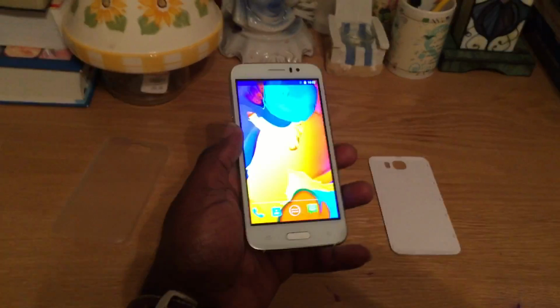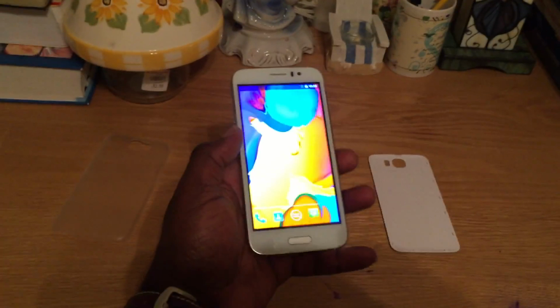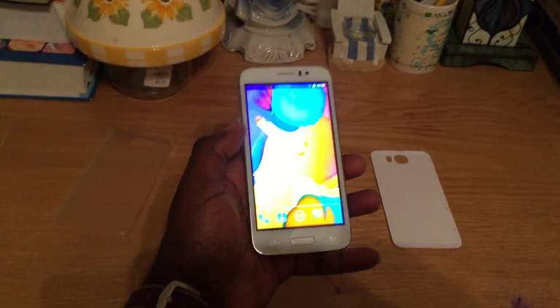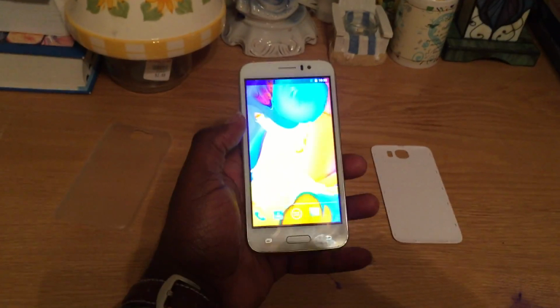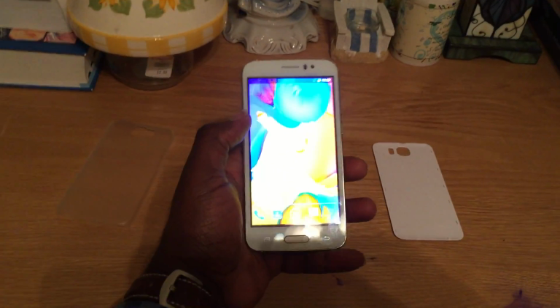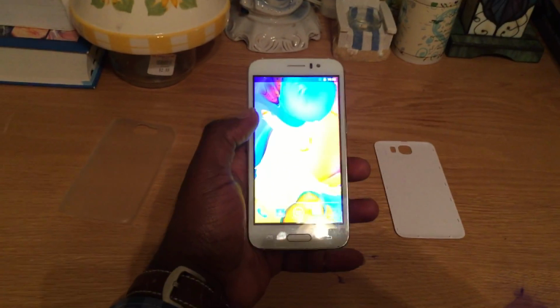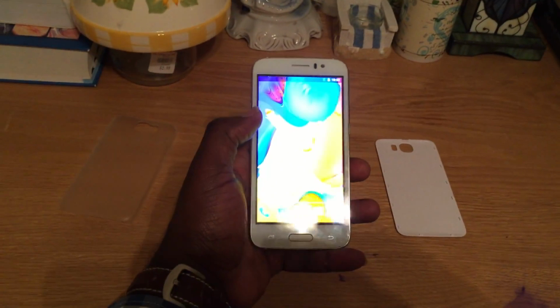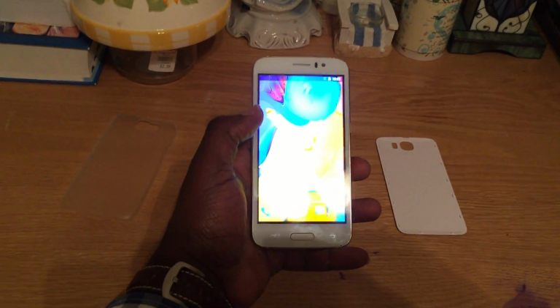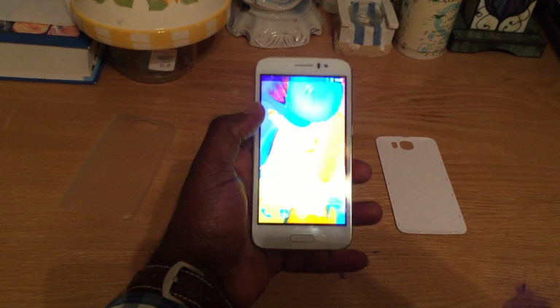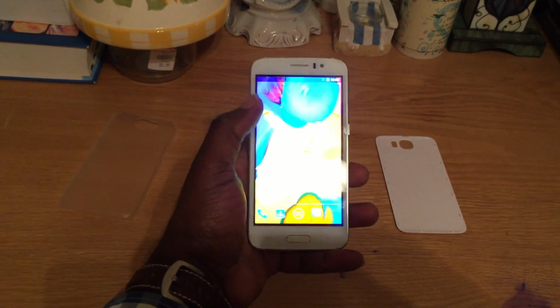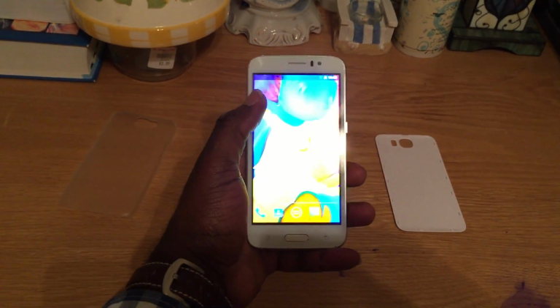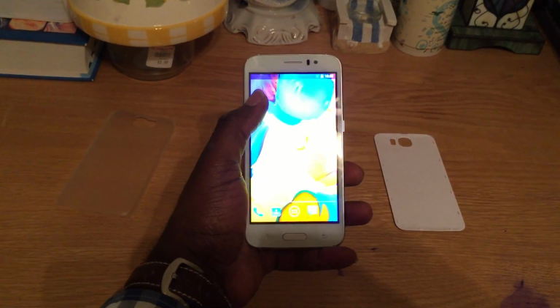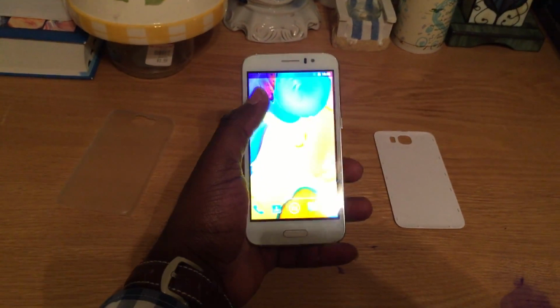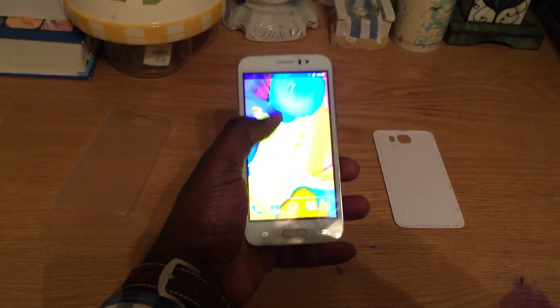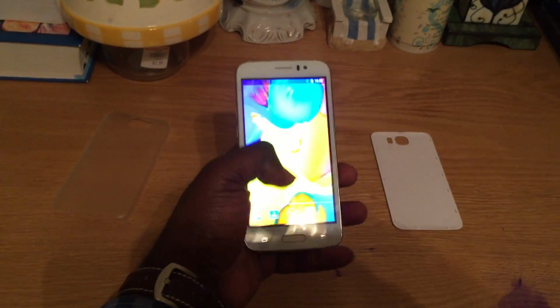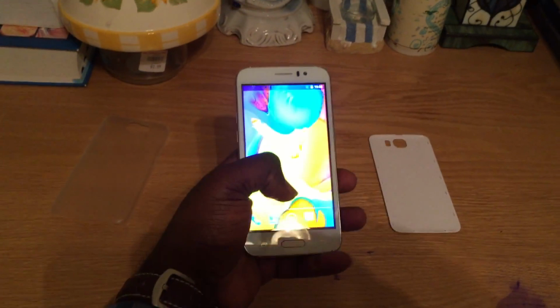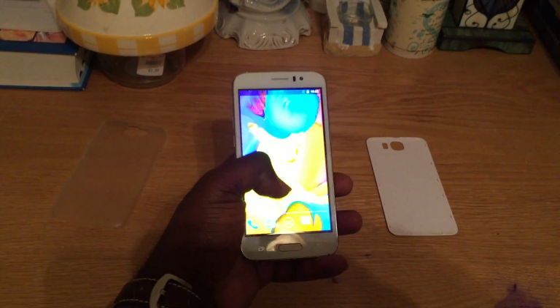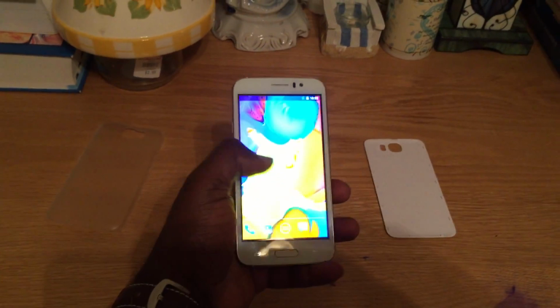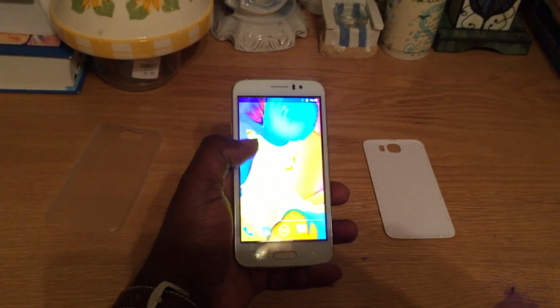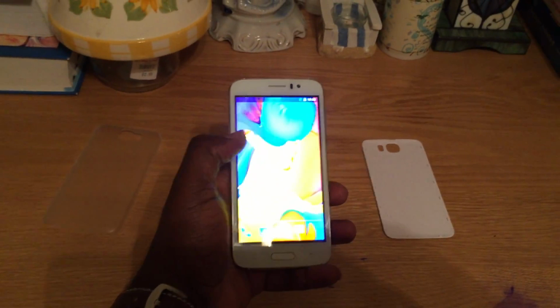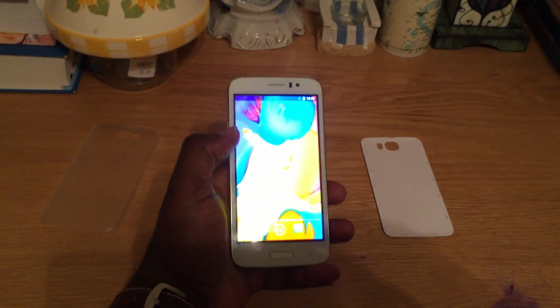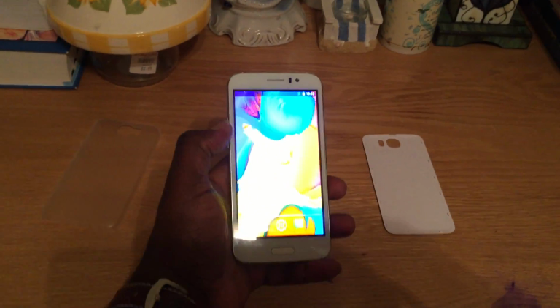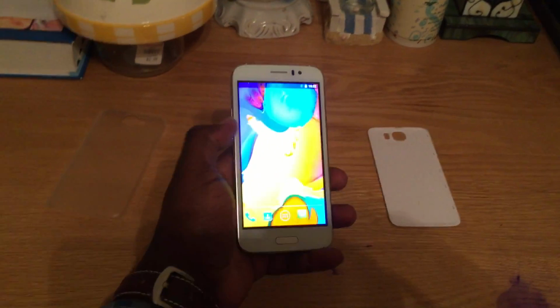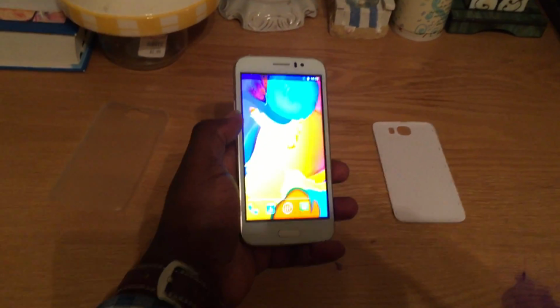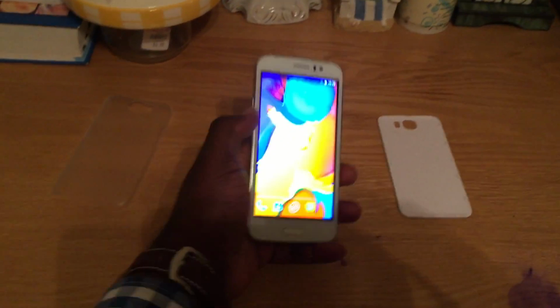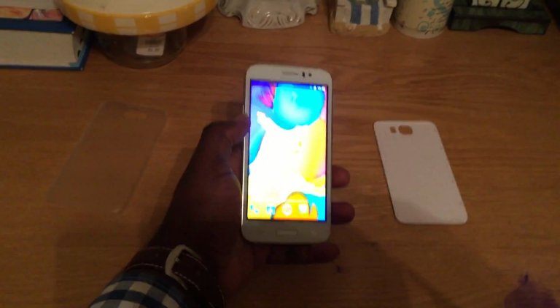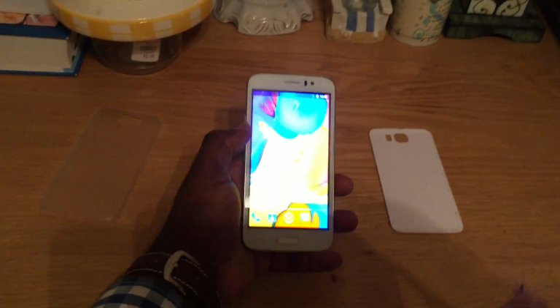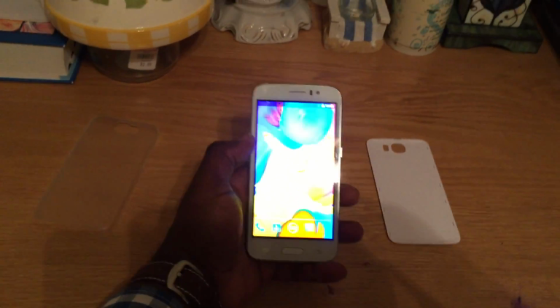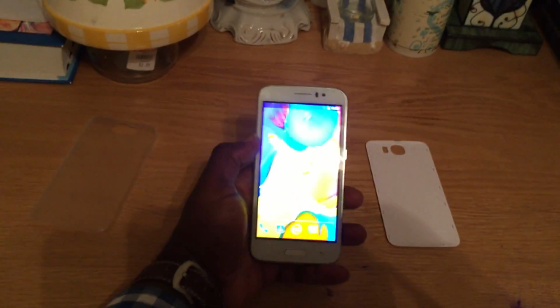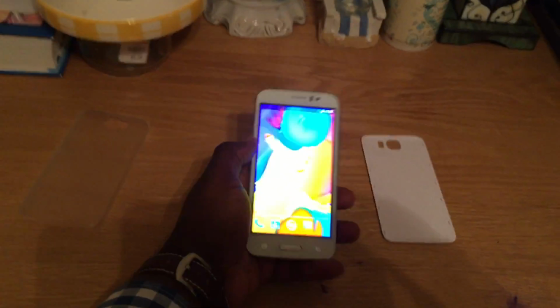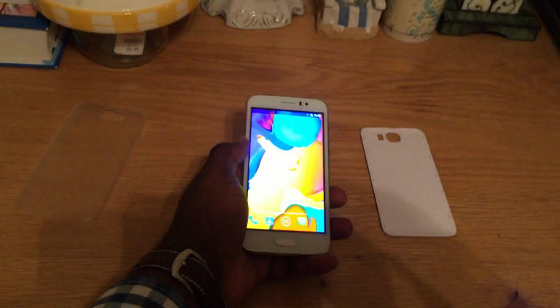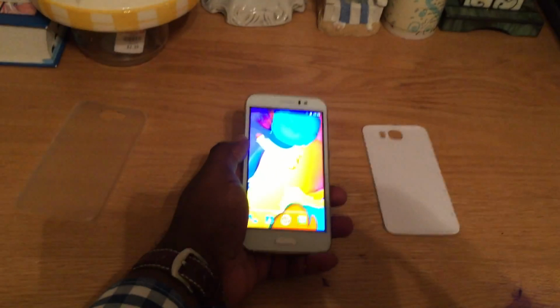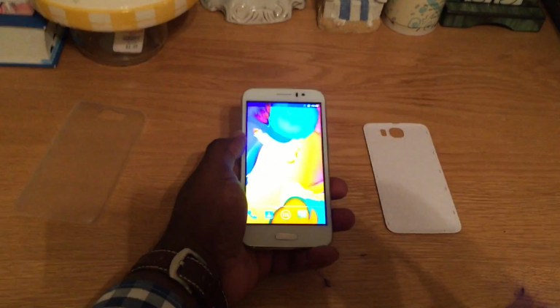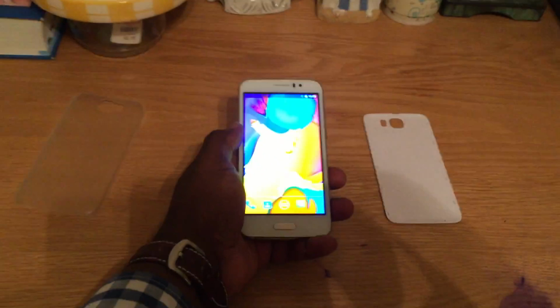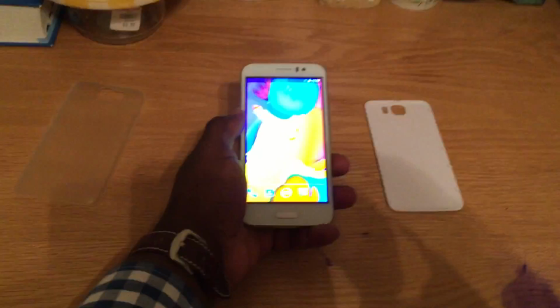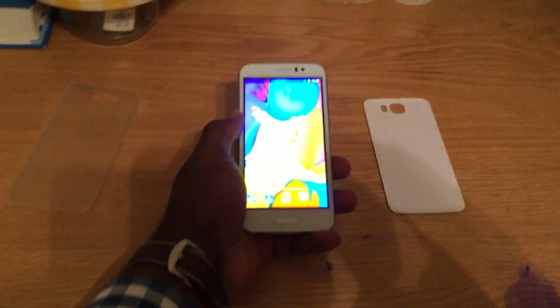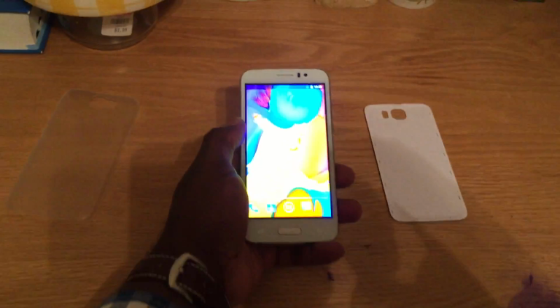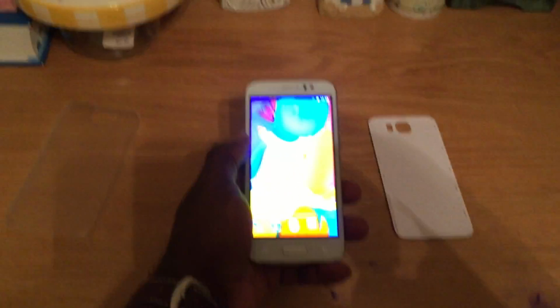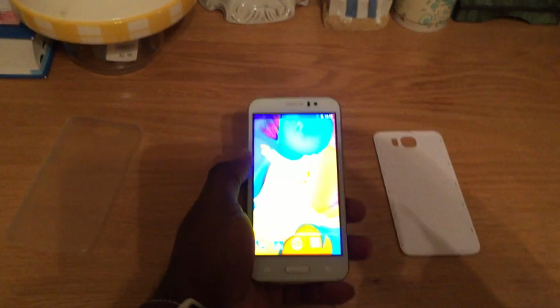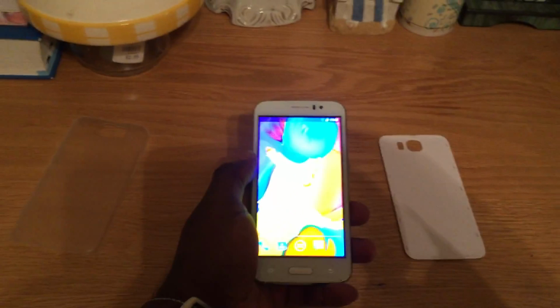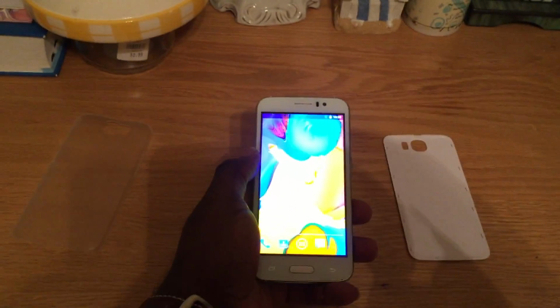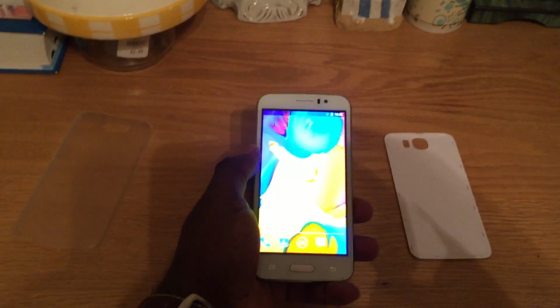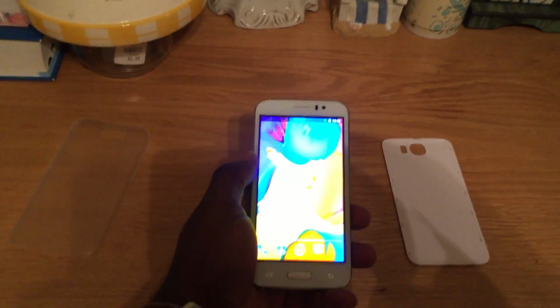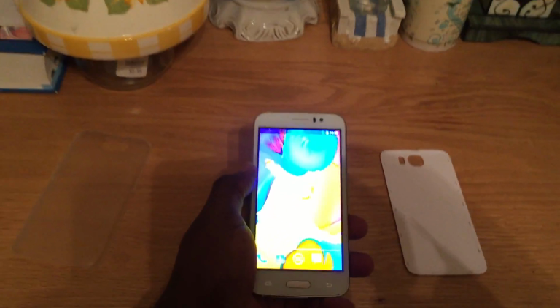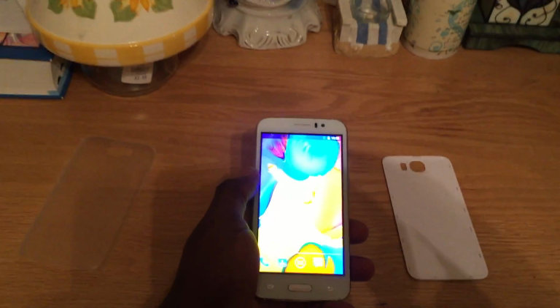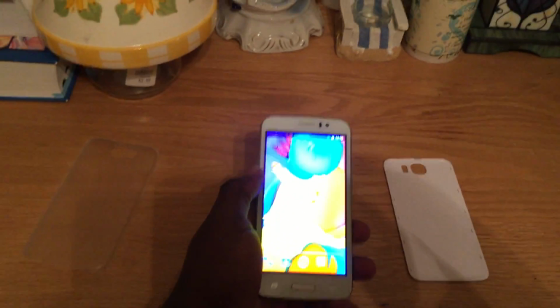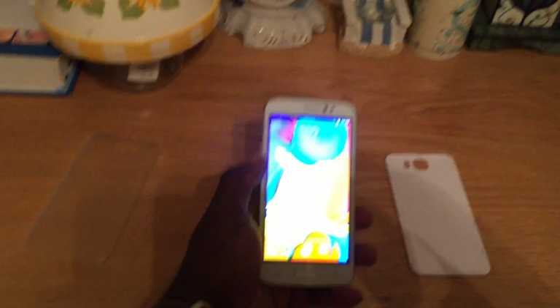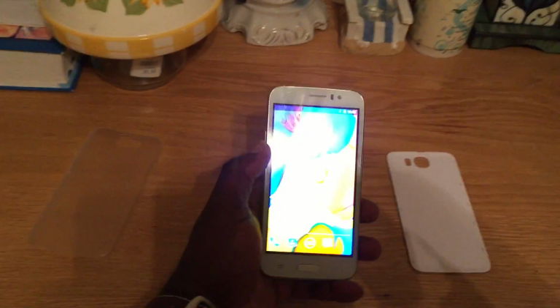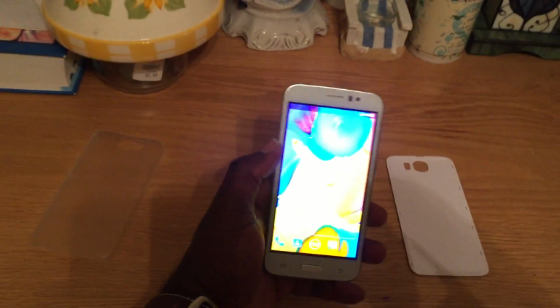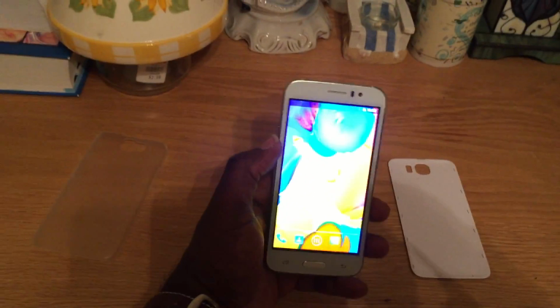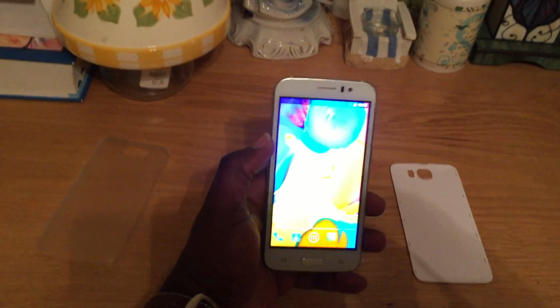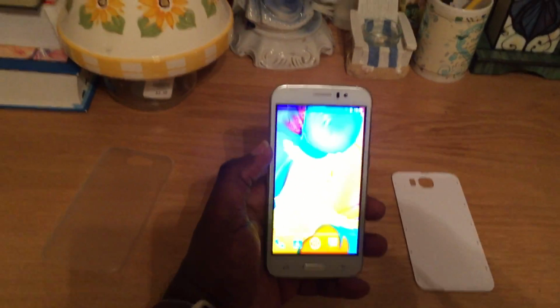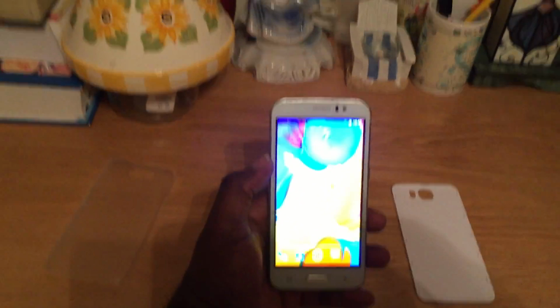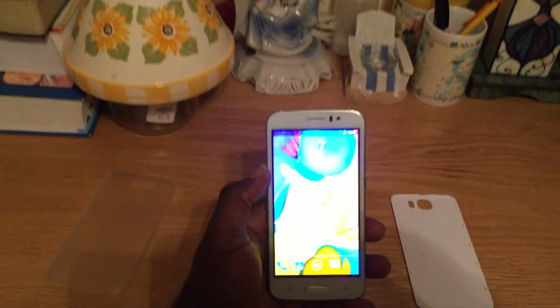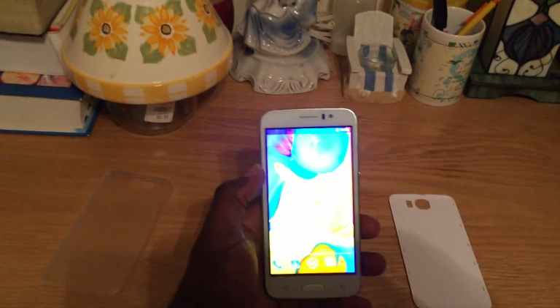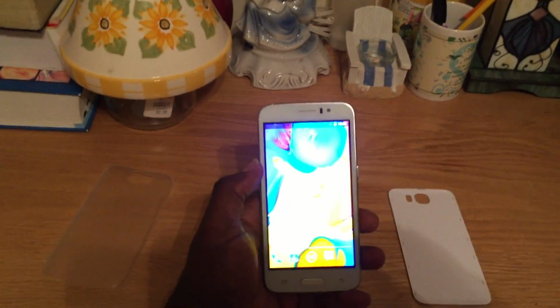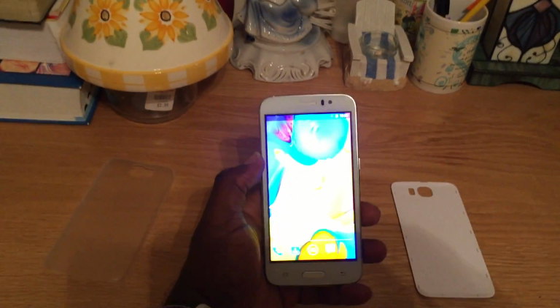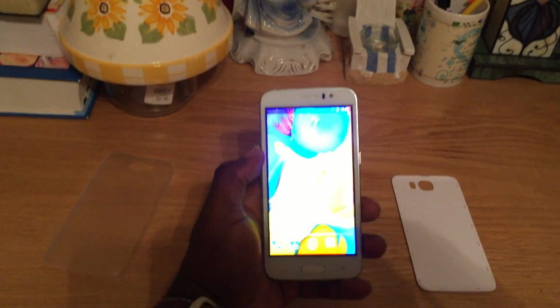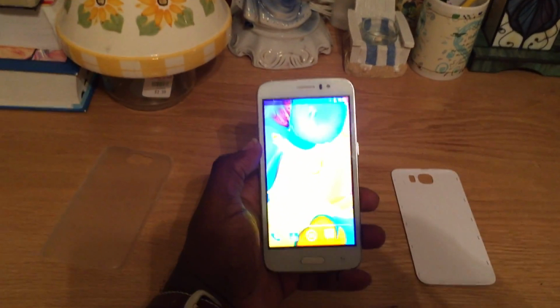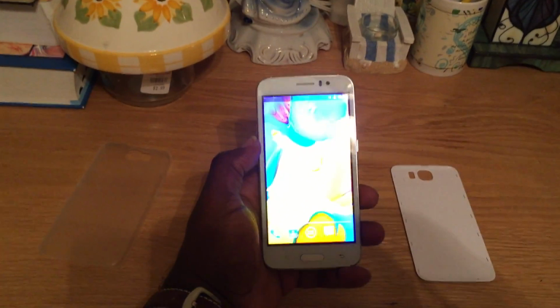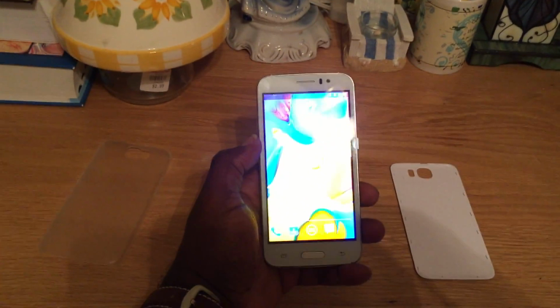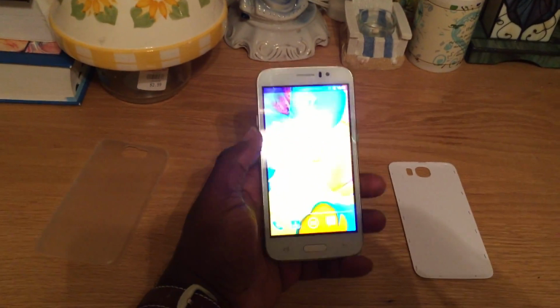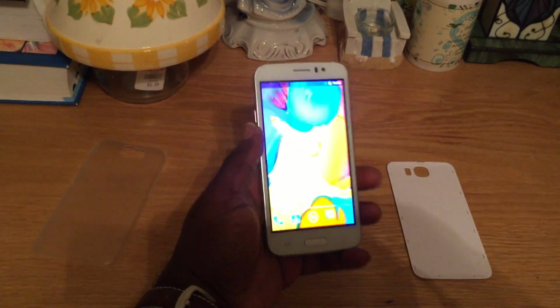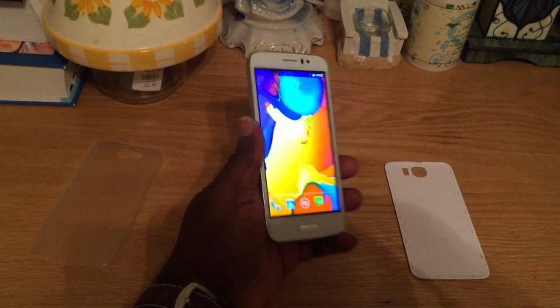As you can see here, it has a lovely 5-inch display. It's currently running off of the Android 5.0 system, which is one of the newest systems.